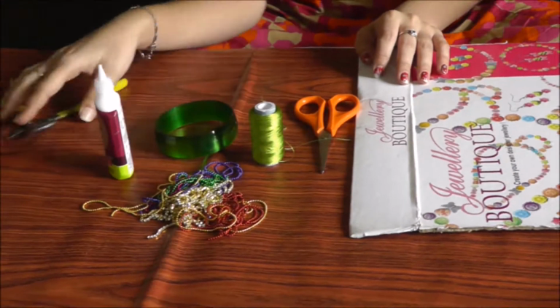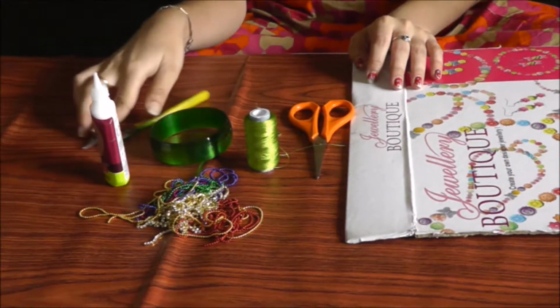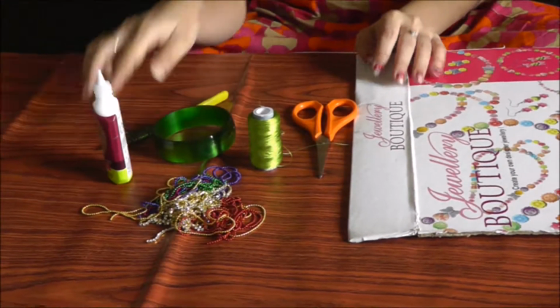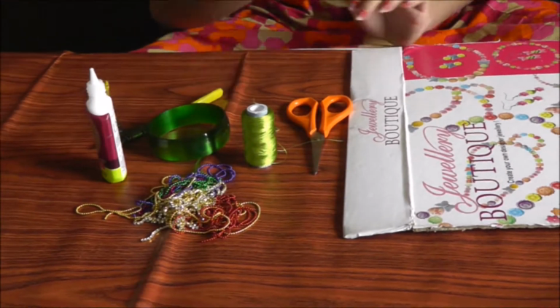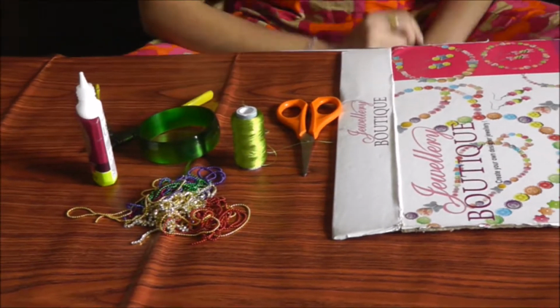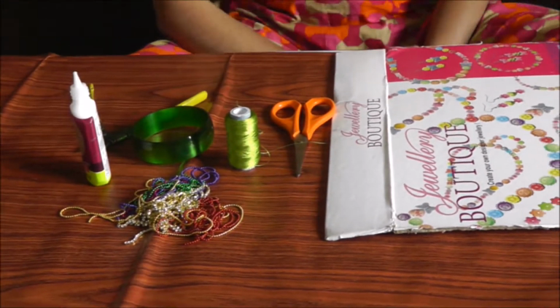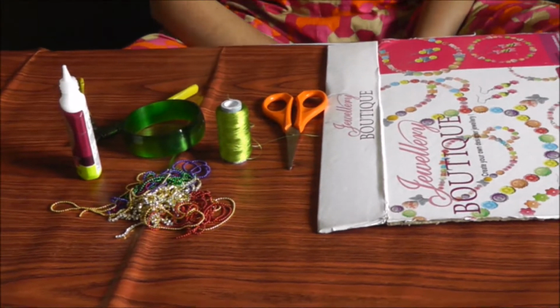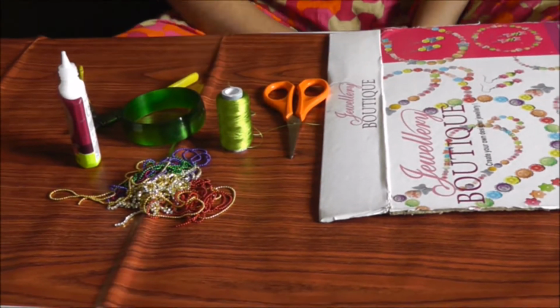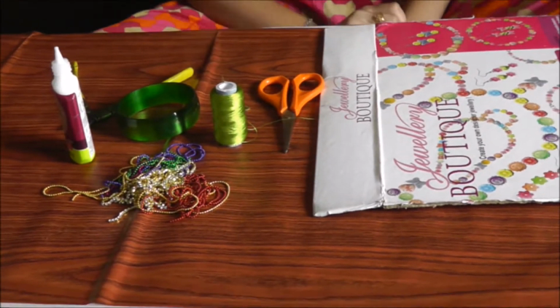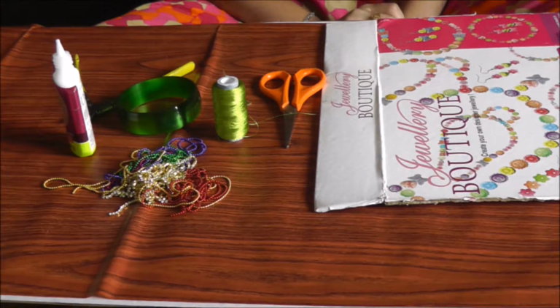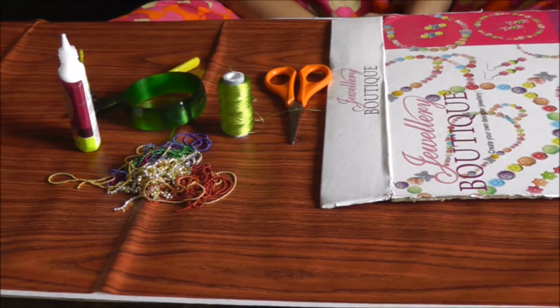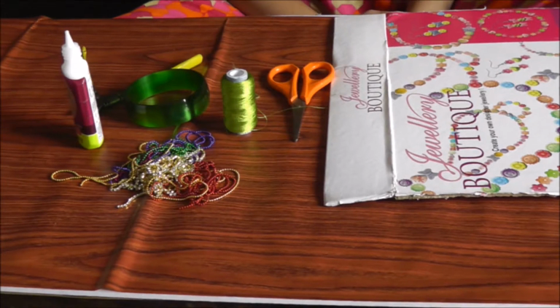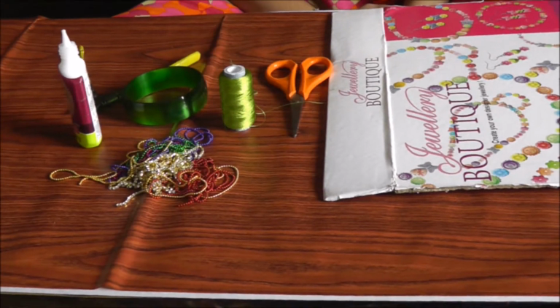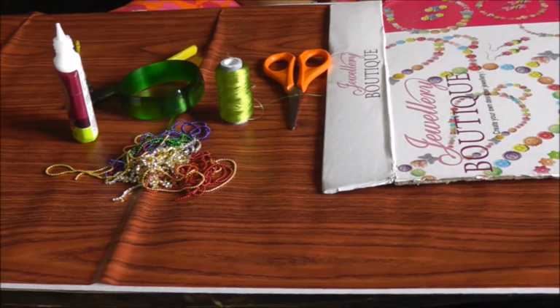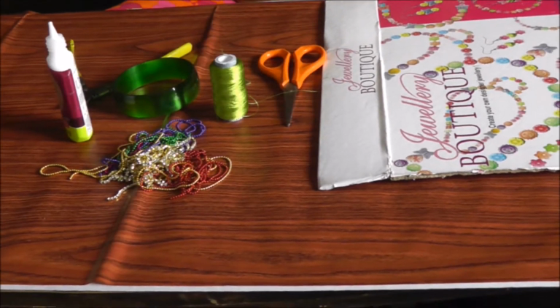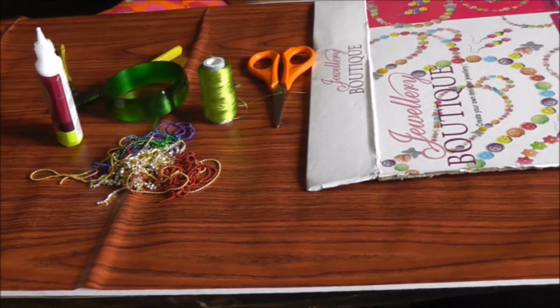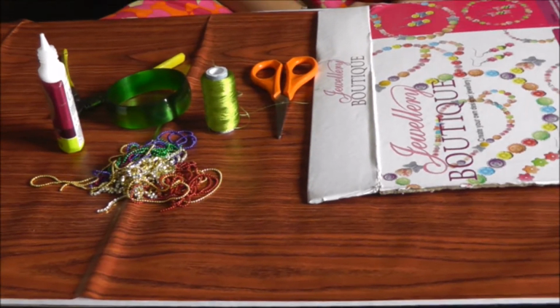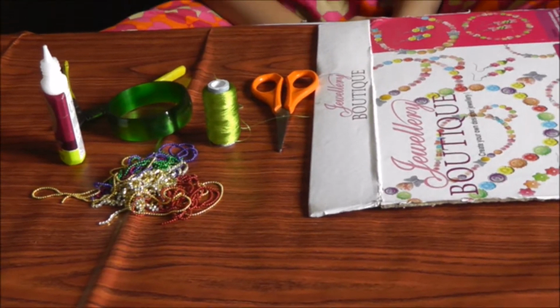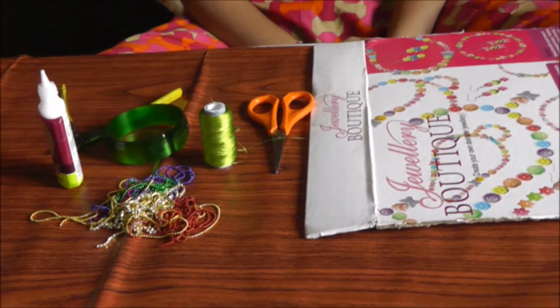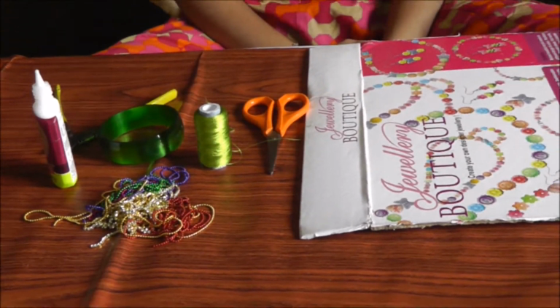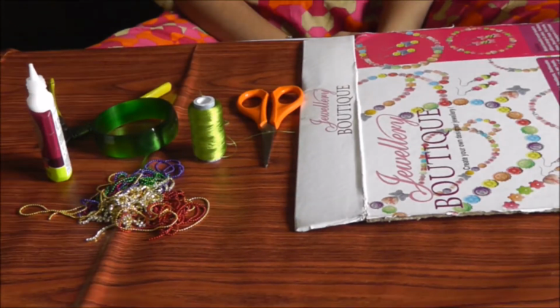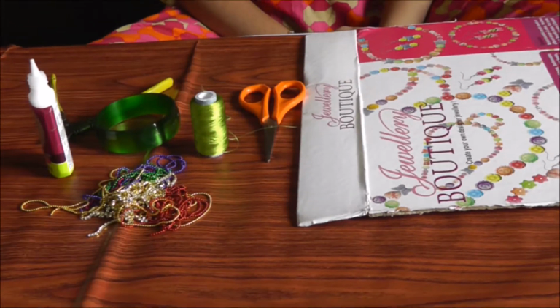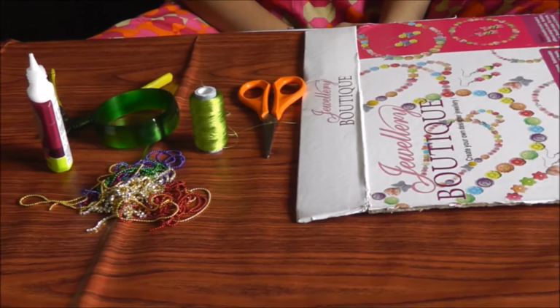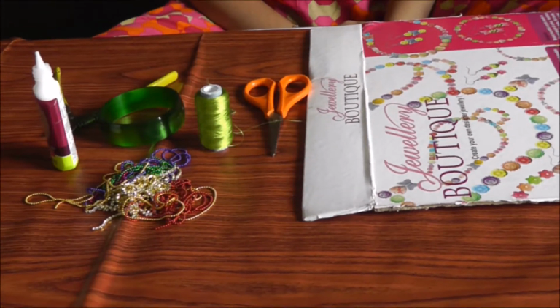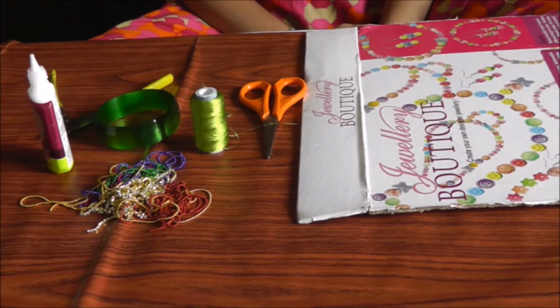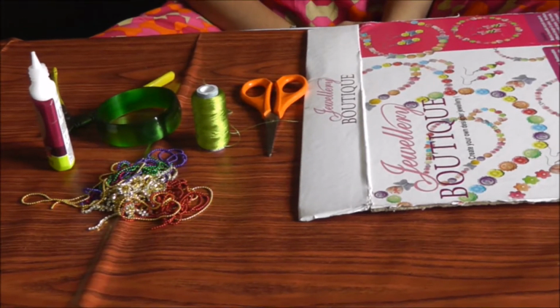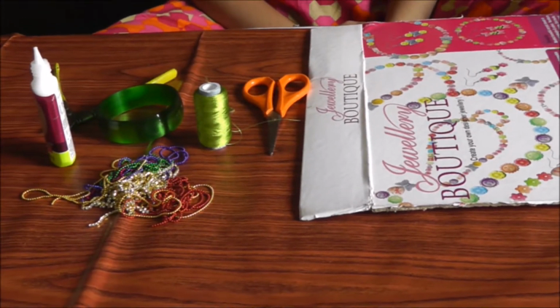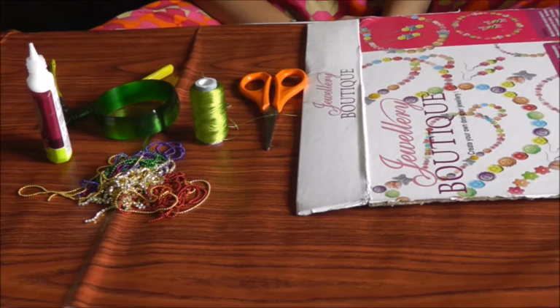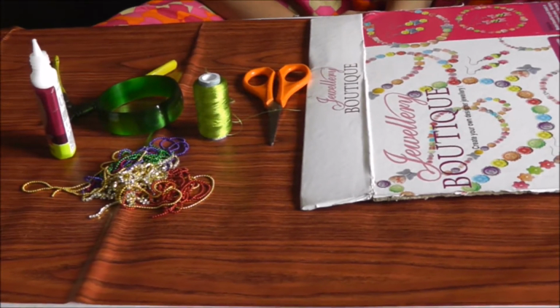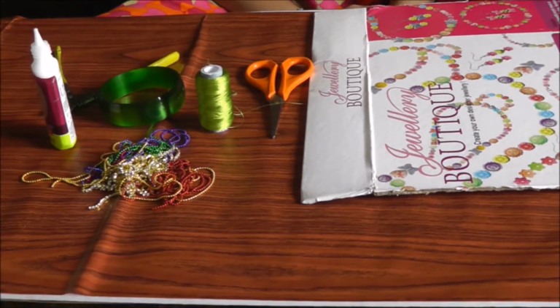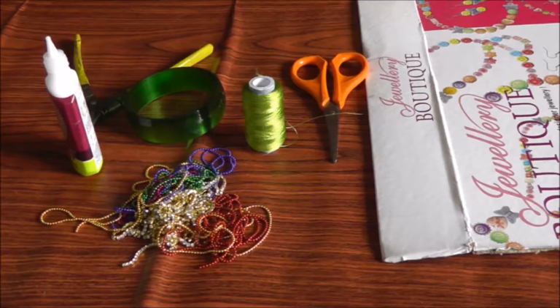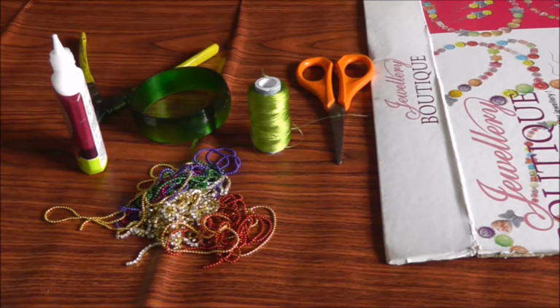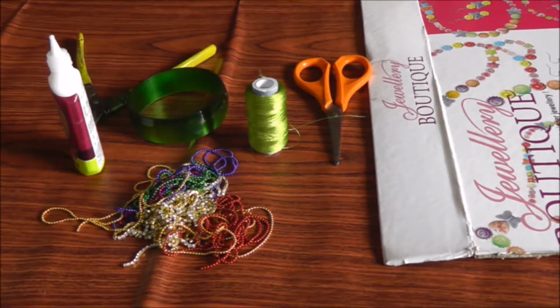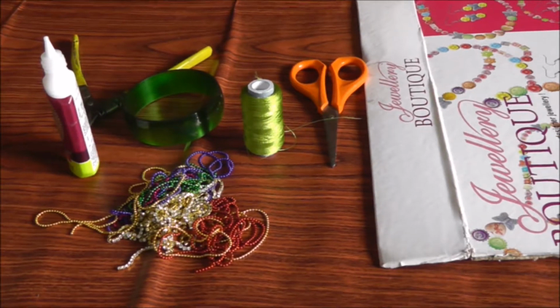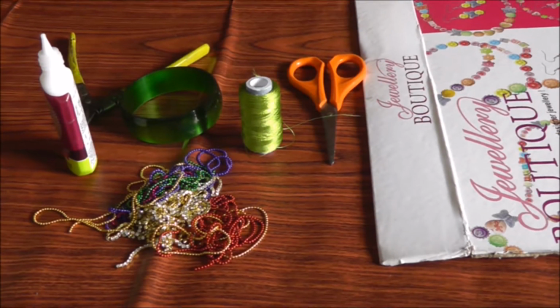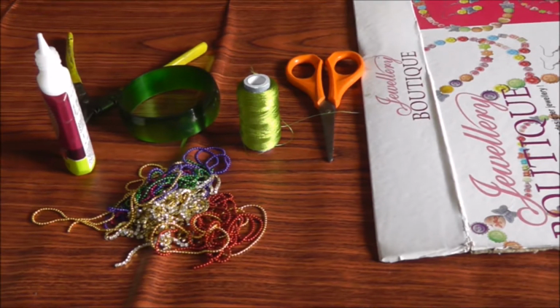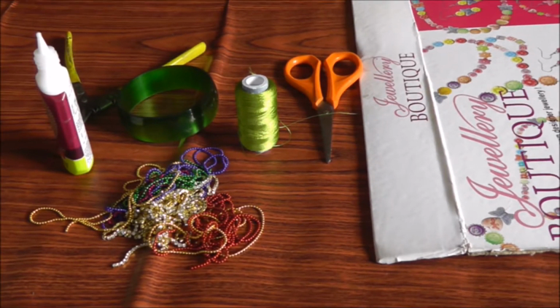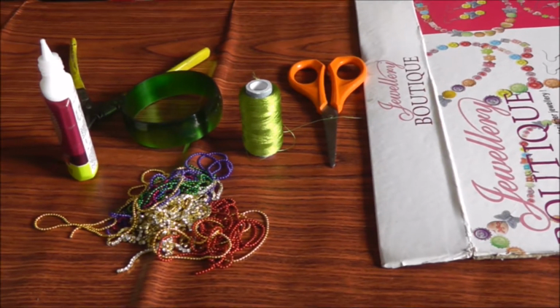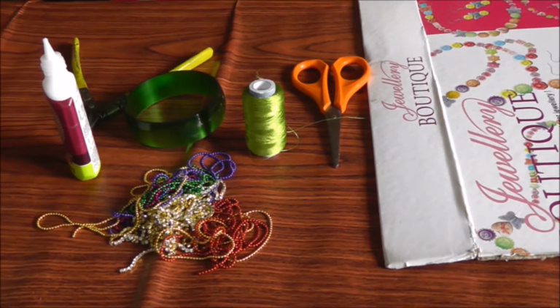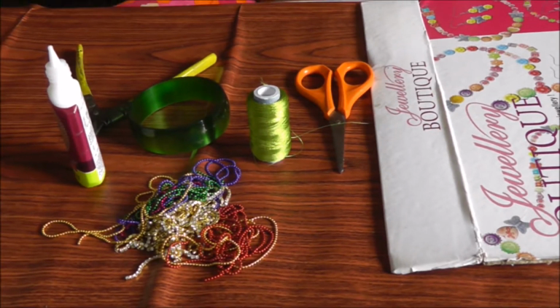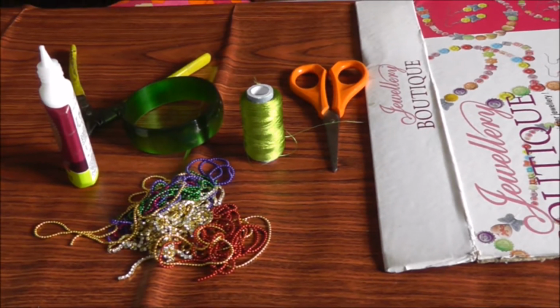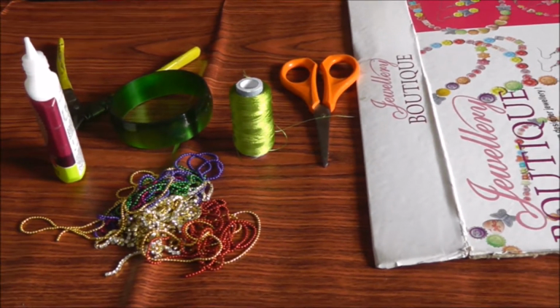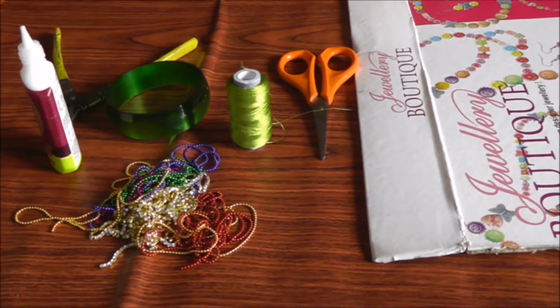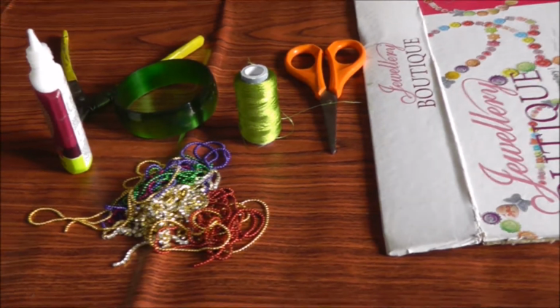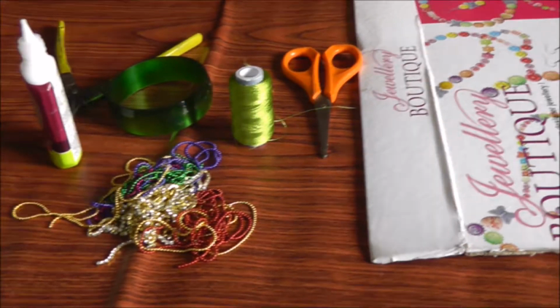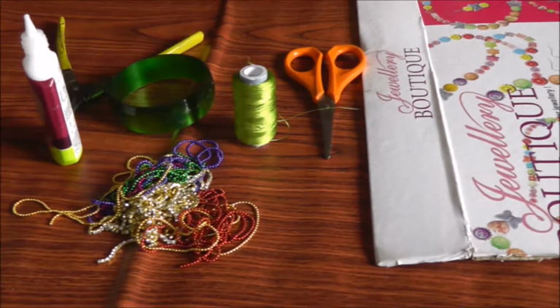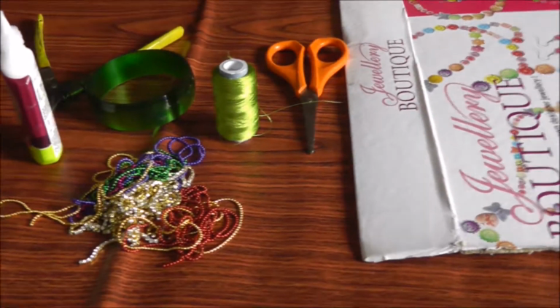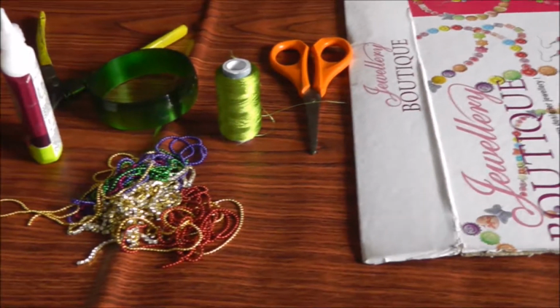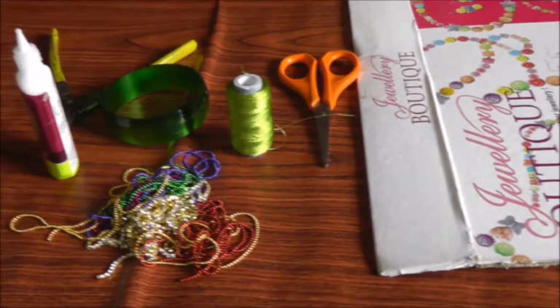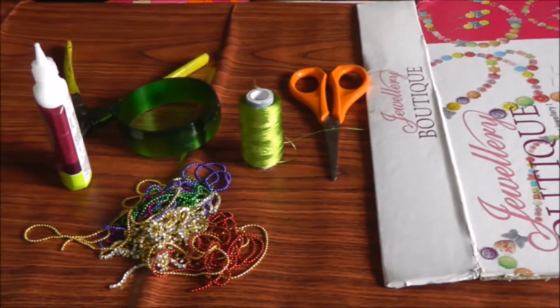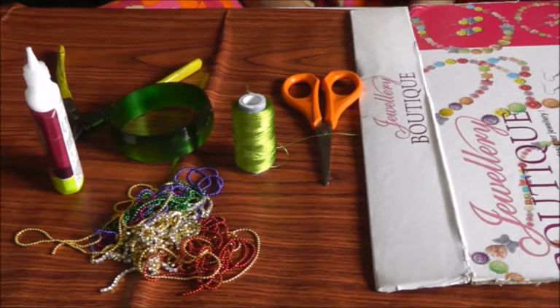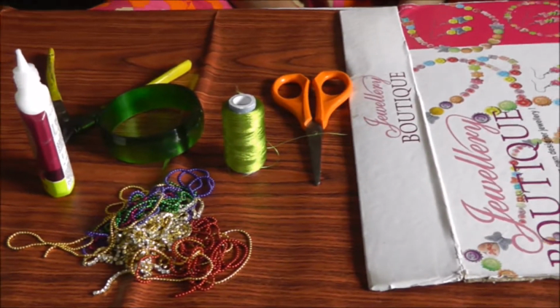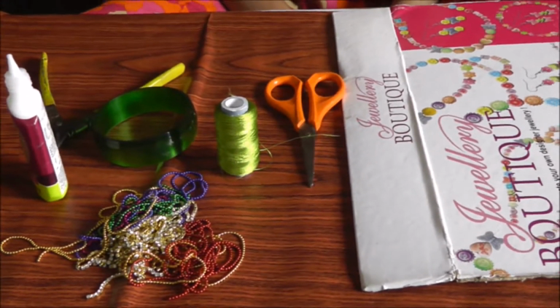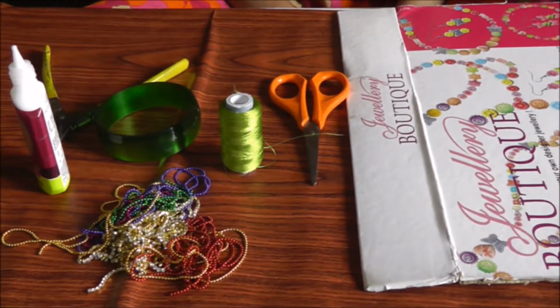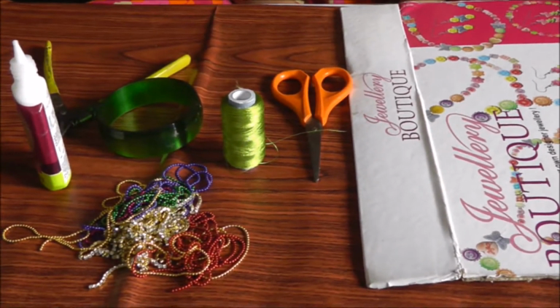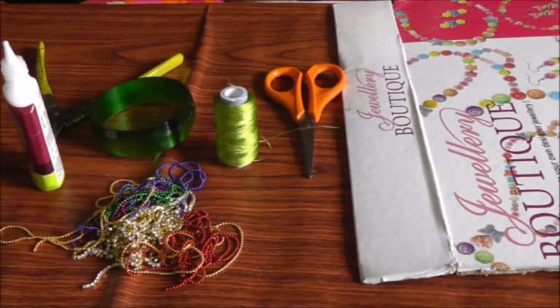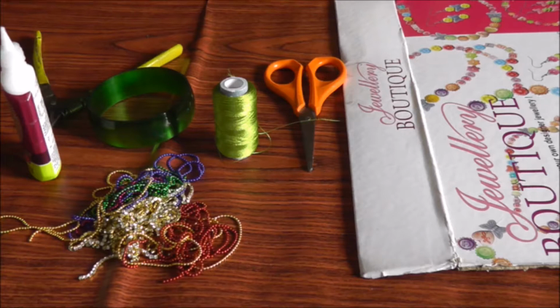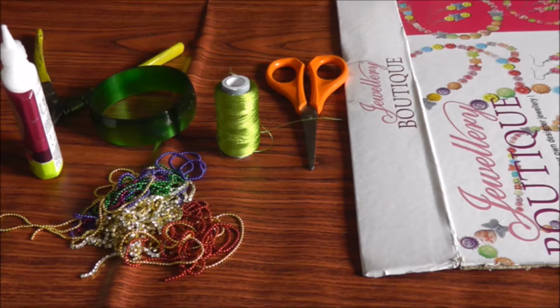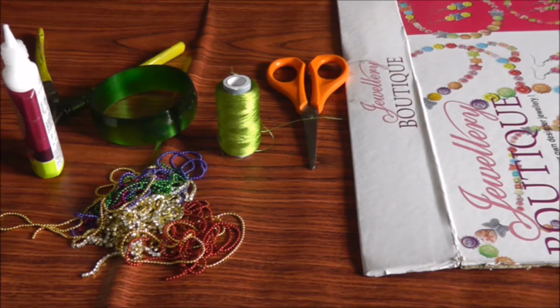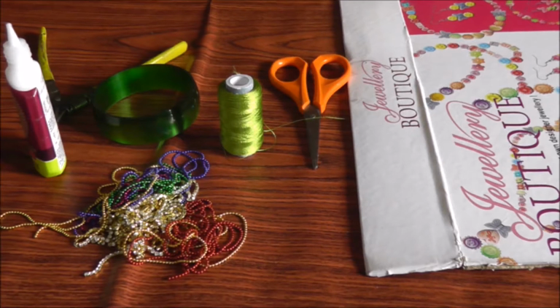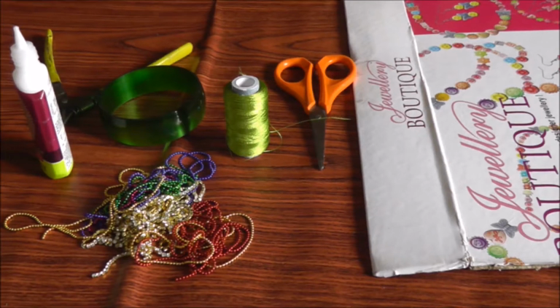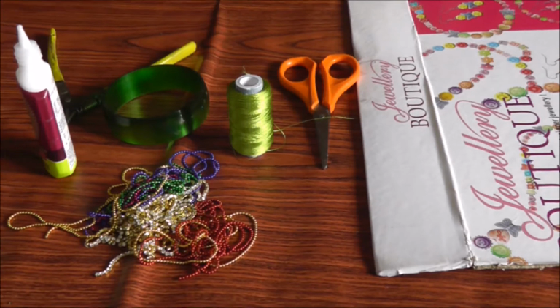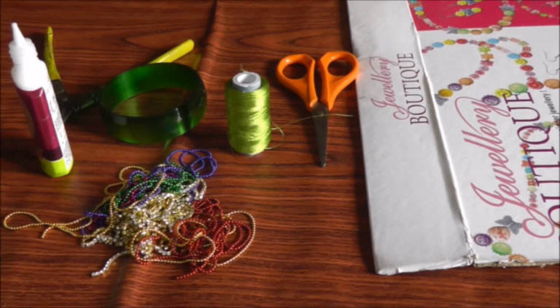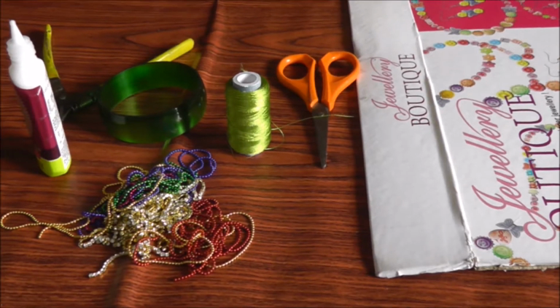The materials required are different color weave chains, green color silk thread, big bangle, glue, cutter, scissors, and a wrapping board.